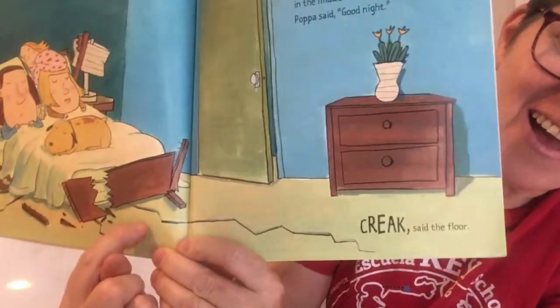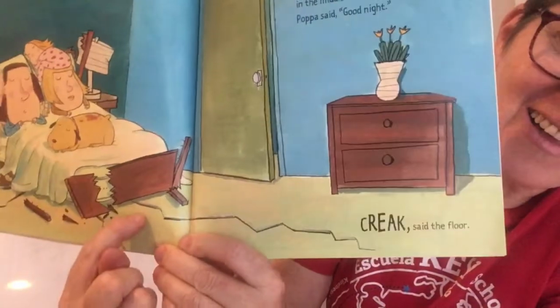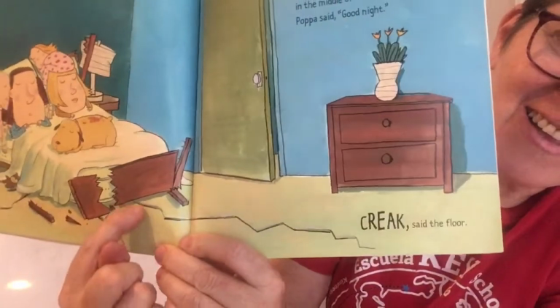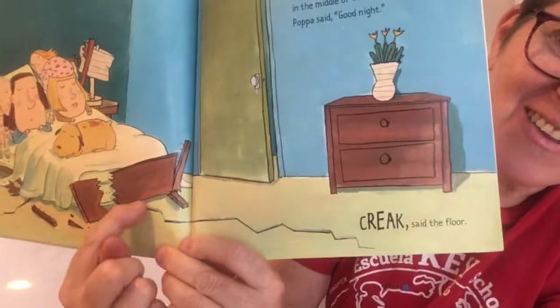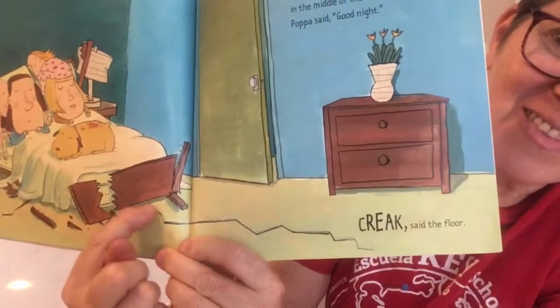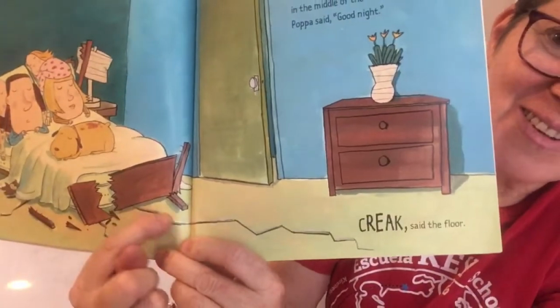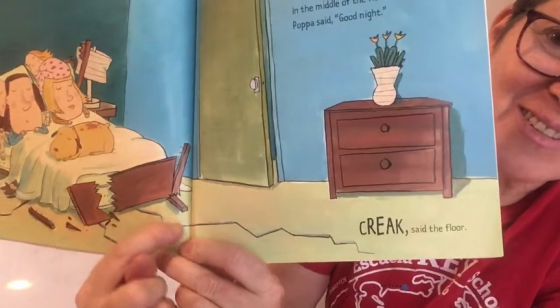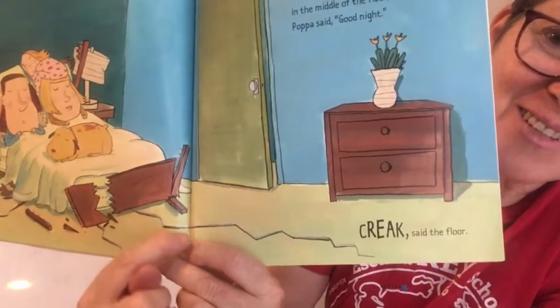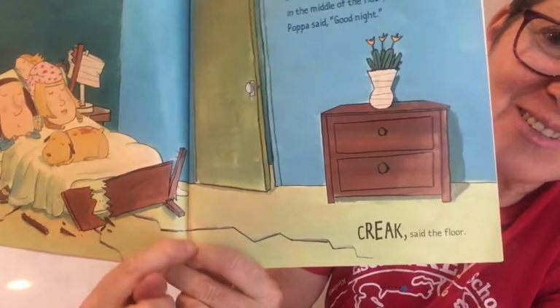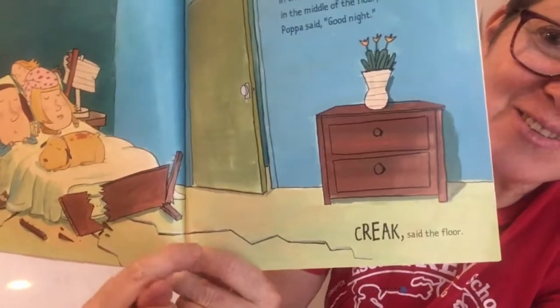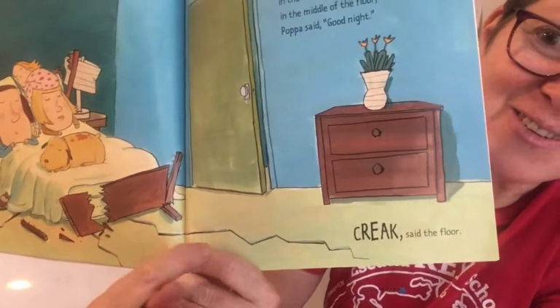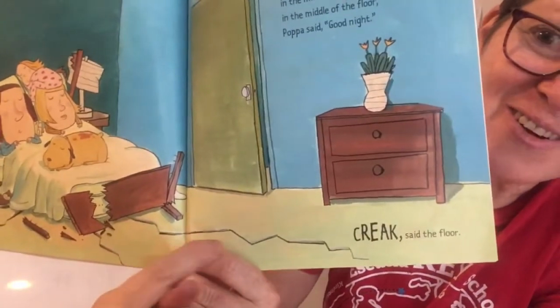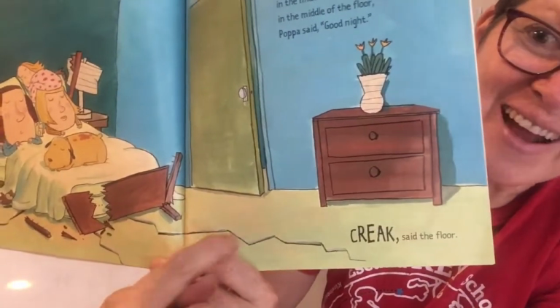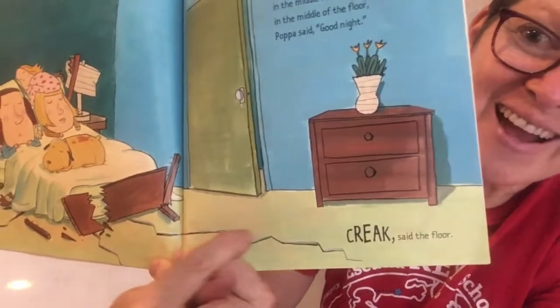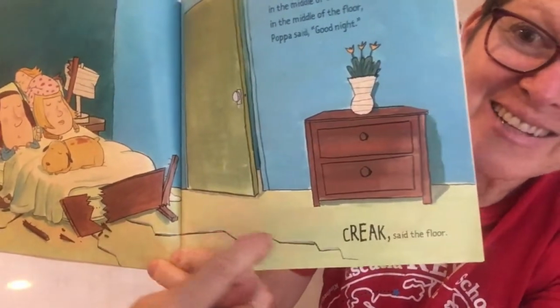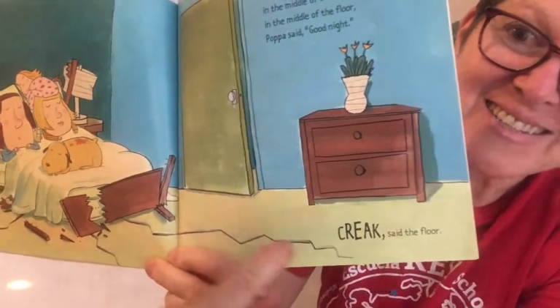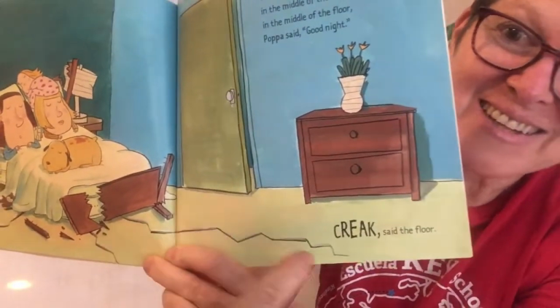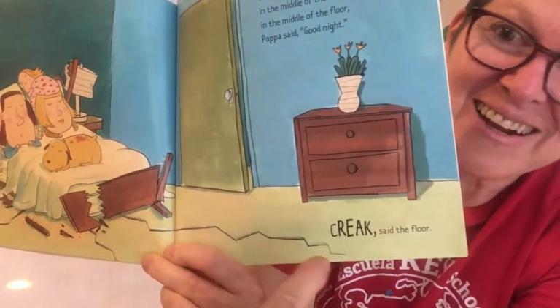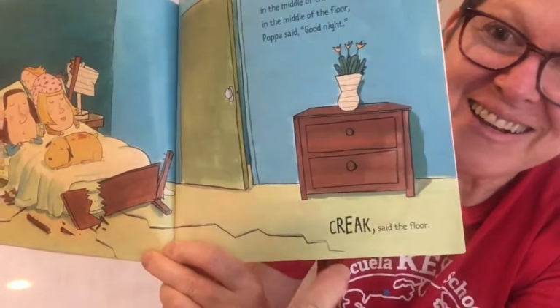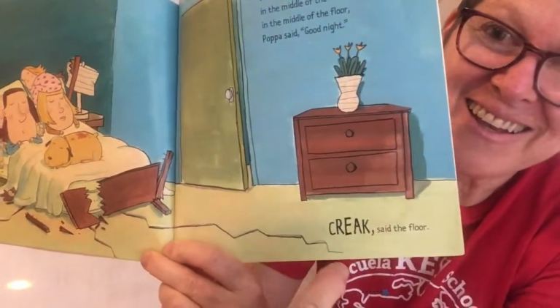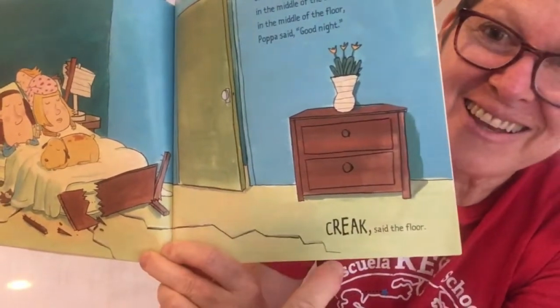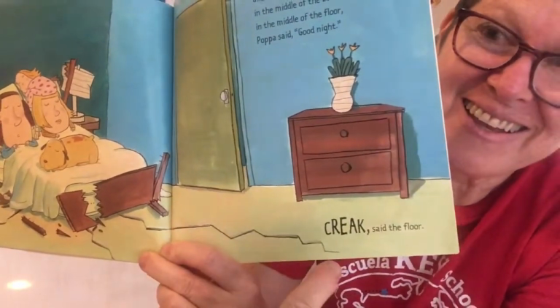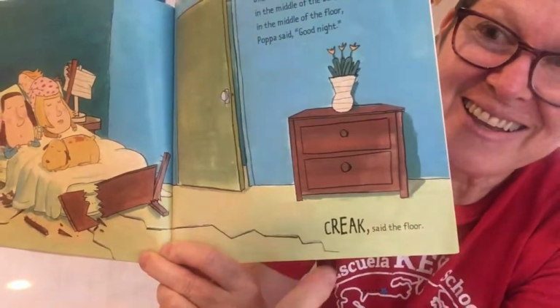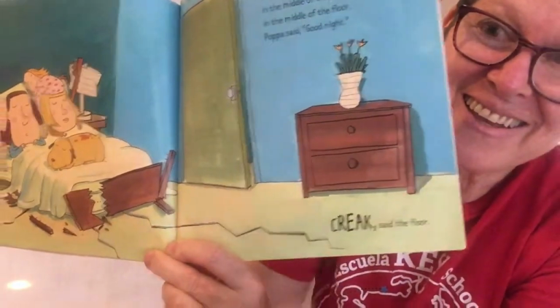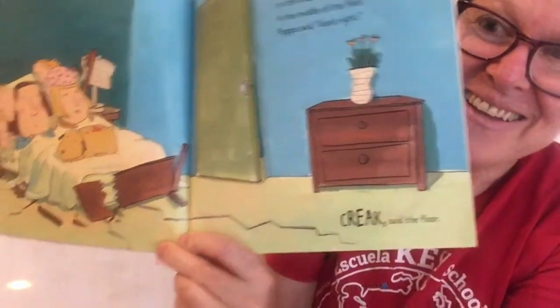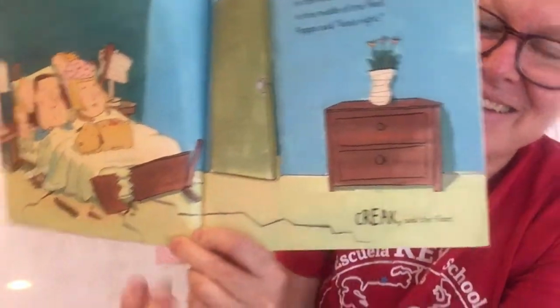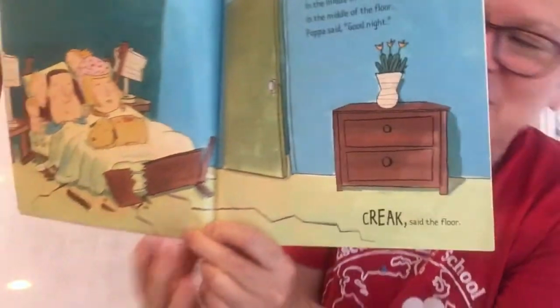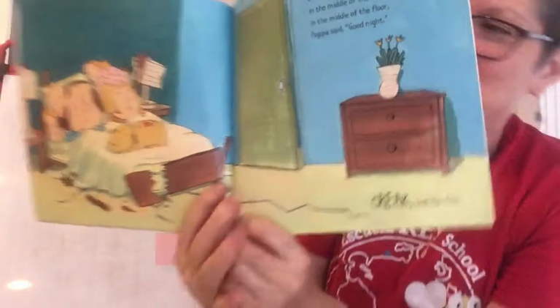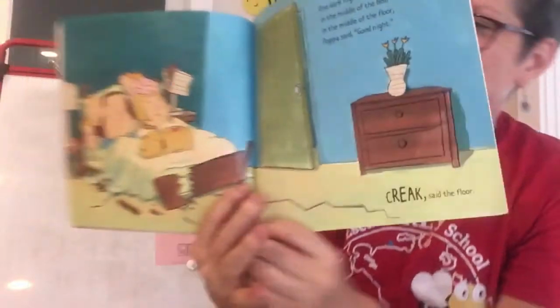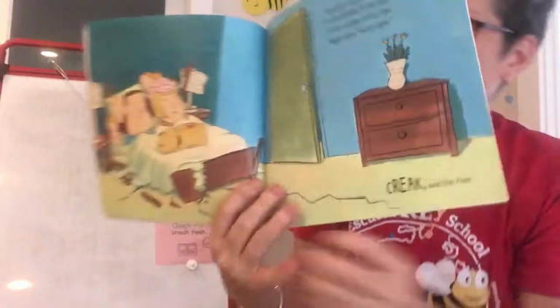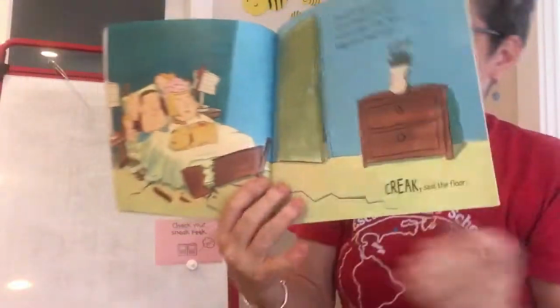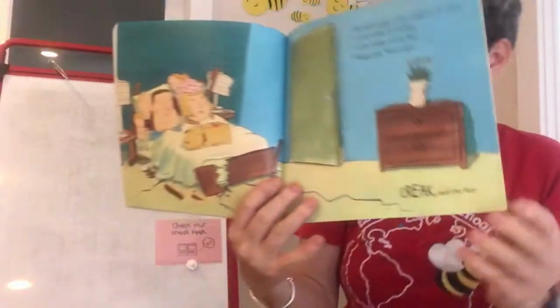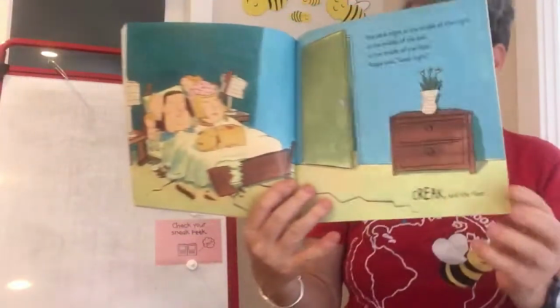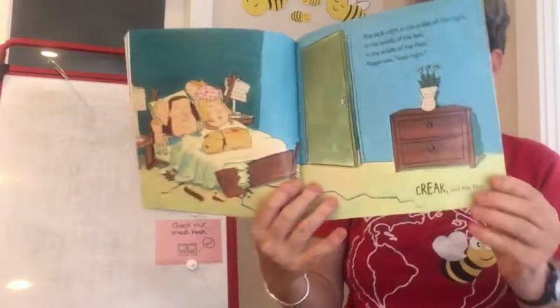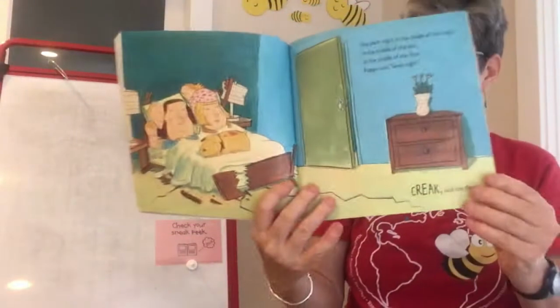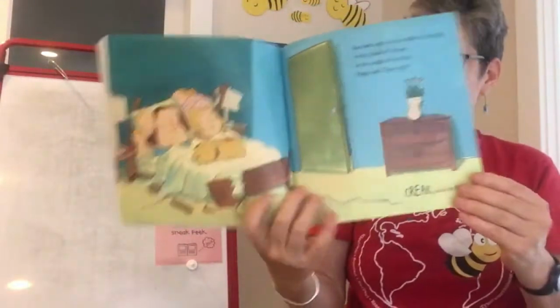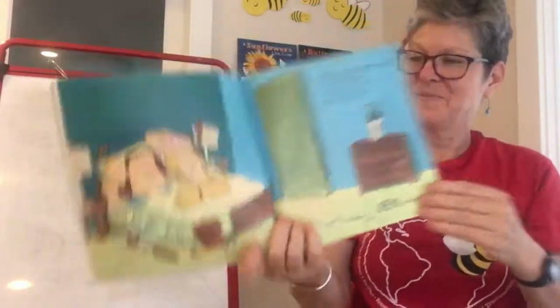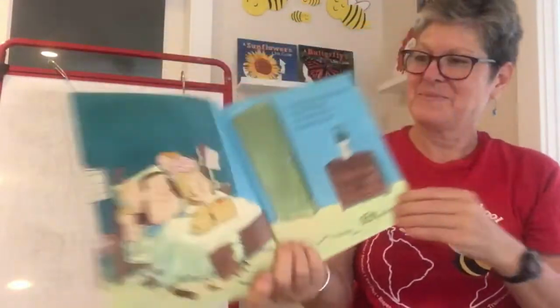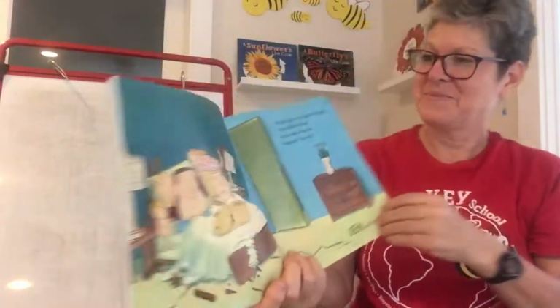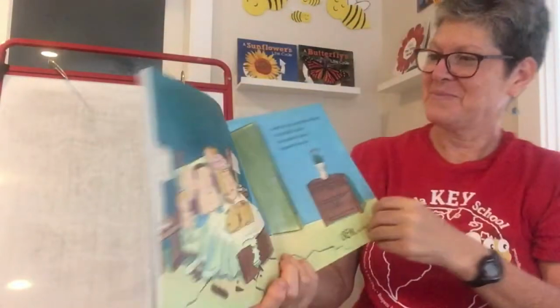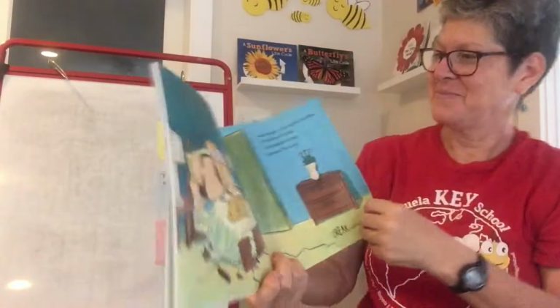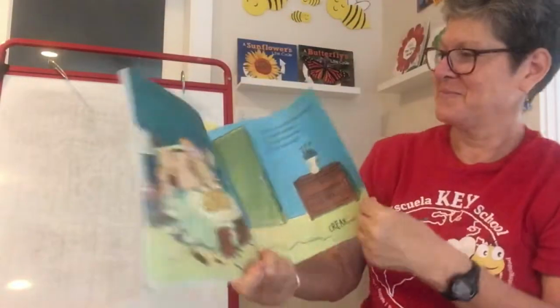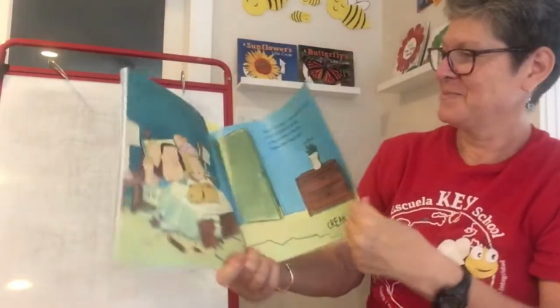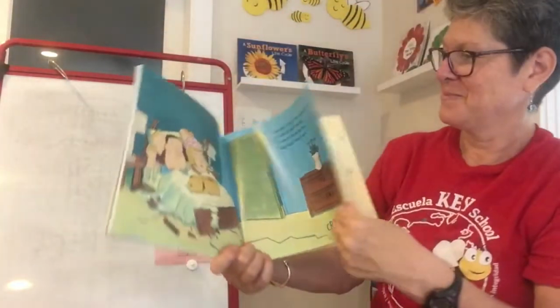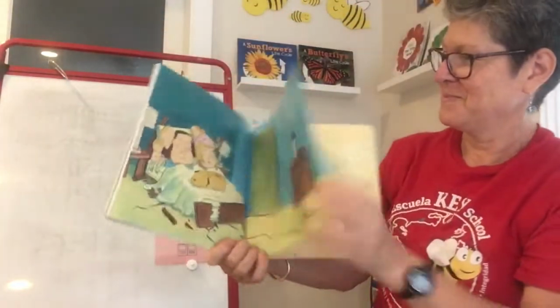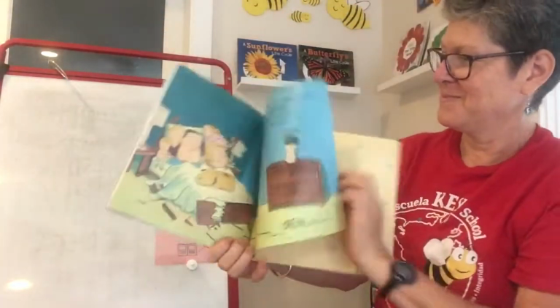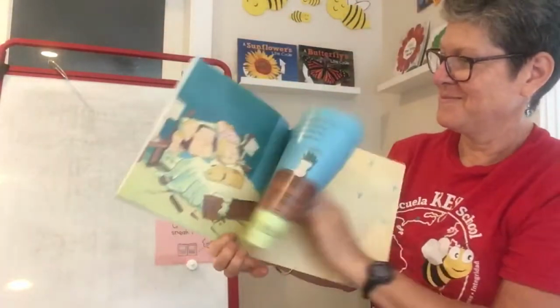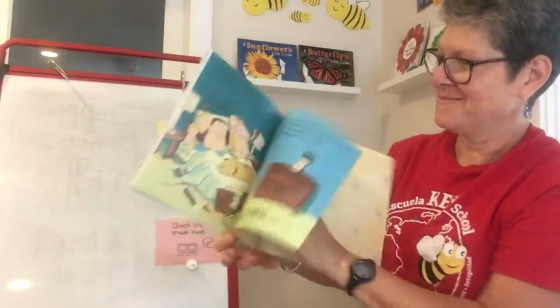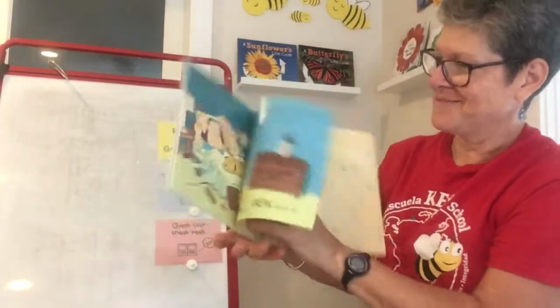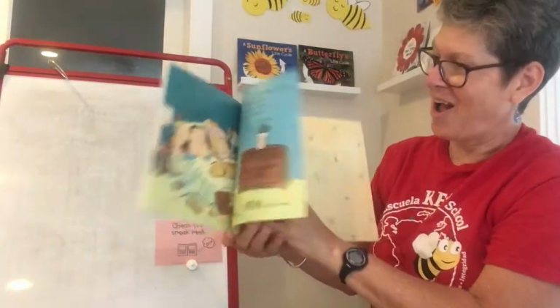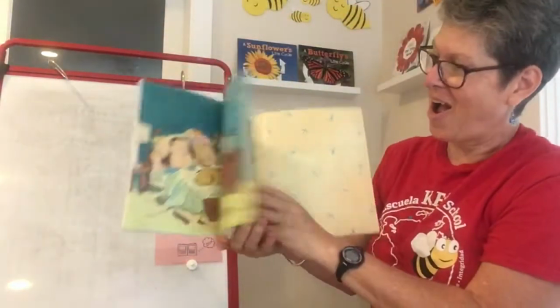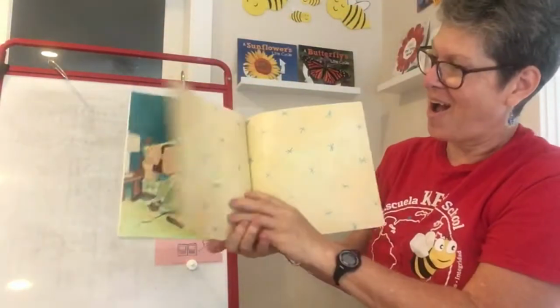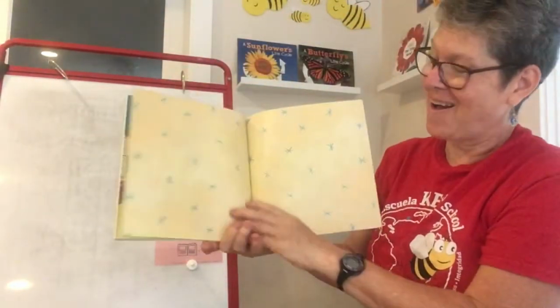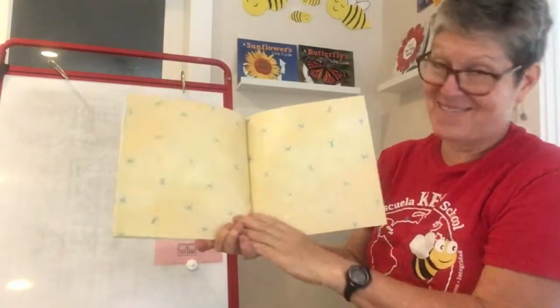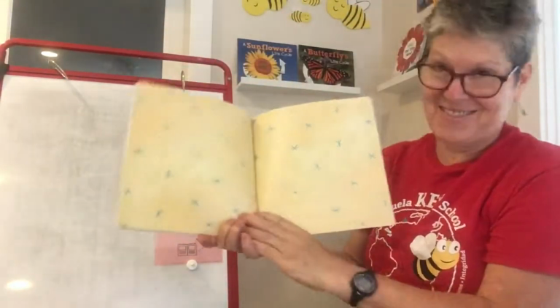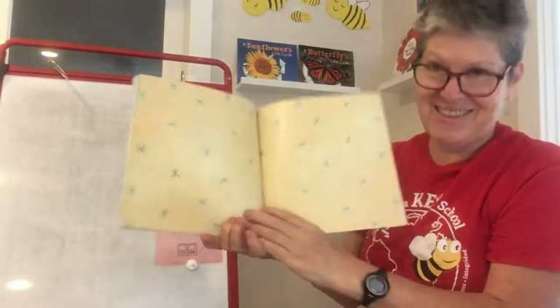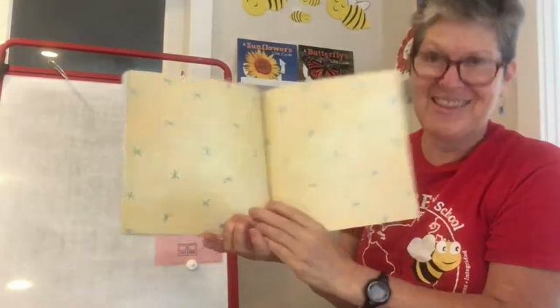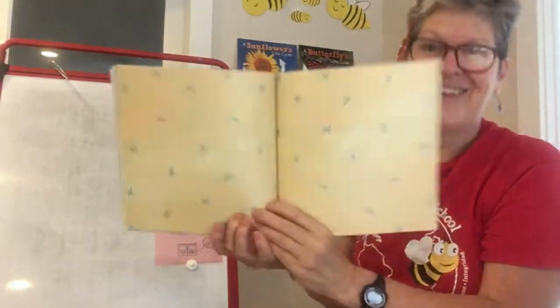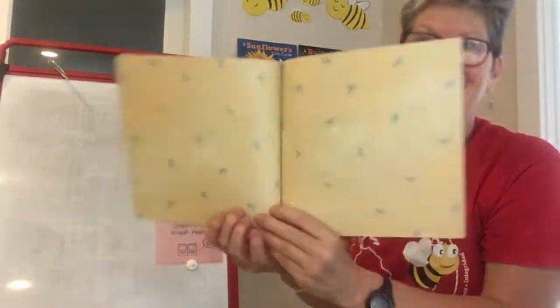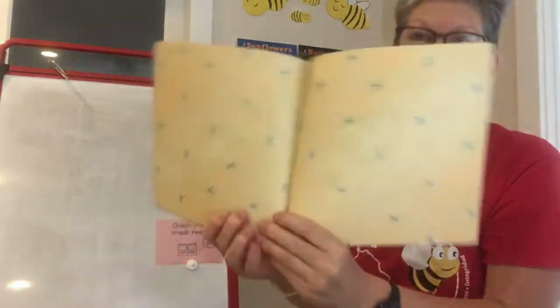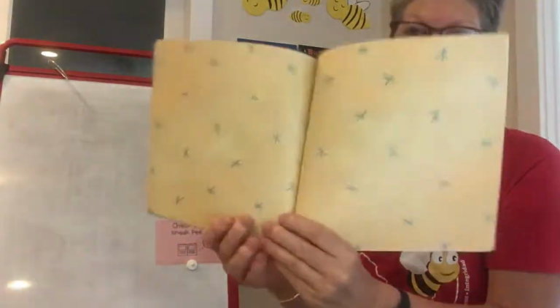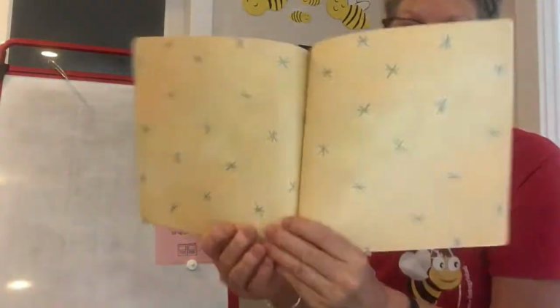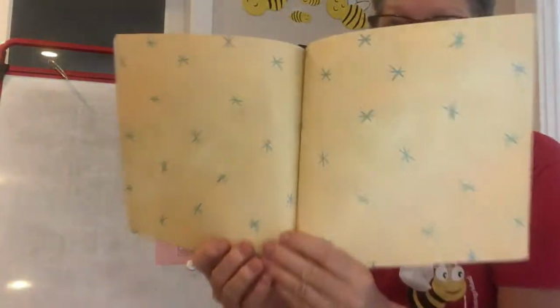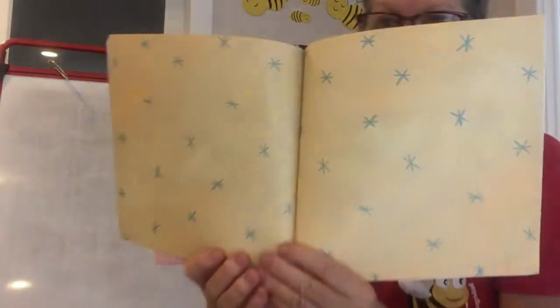One dark night in the middle of the night, in the middle of the bed, in the middle of the floor, Papa said, good night. Creak said the floor. There's a new crack starting. The end.